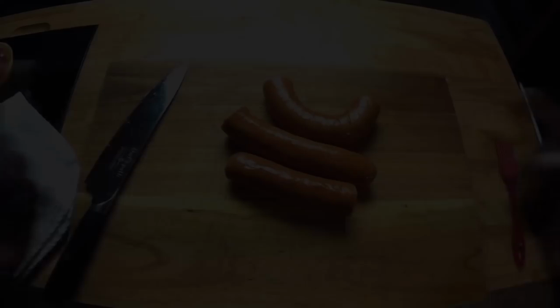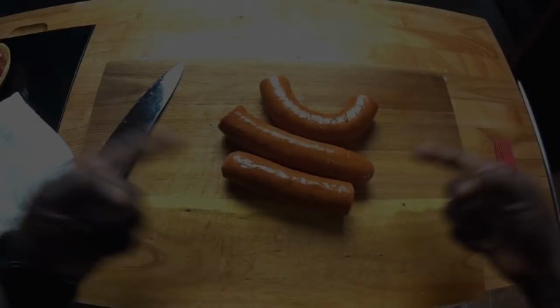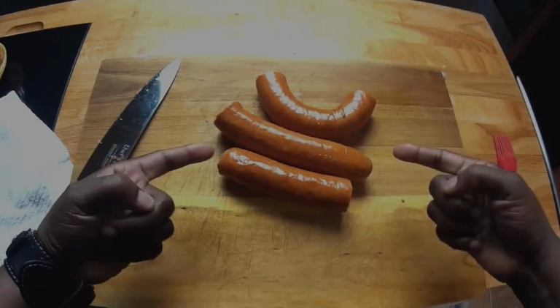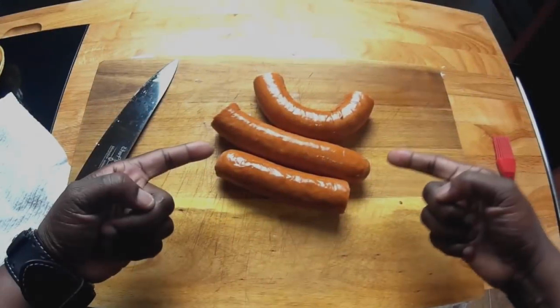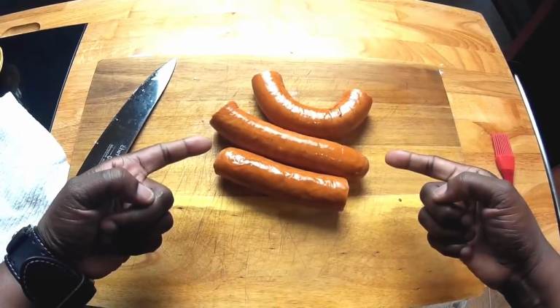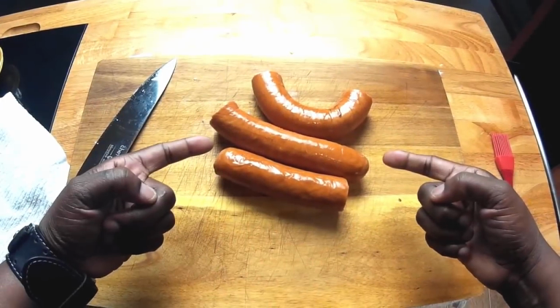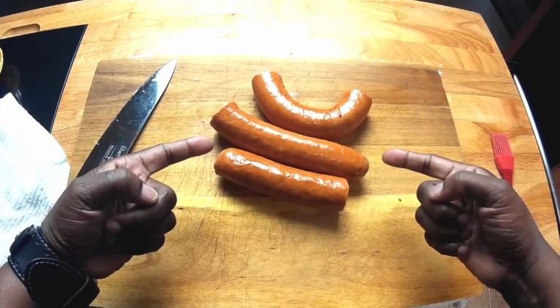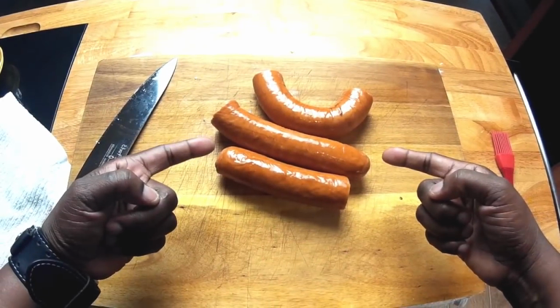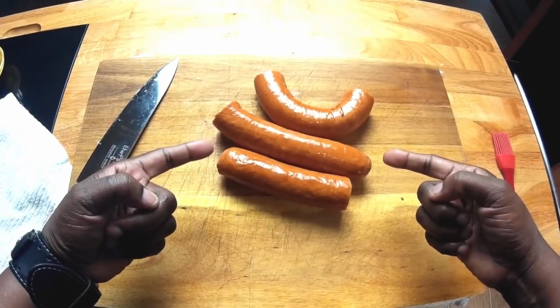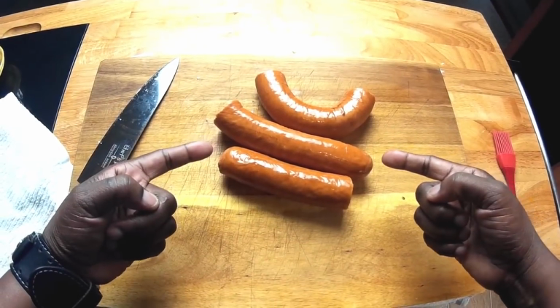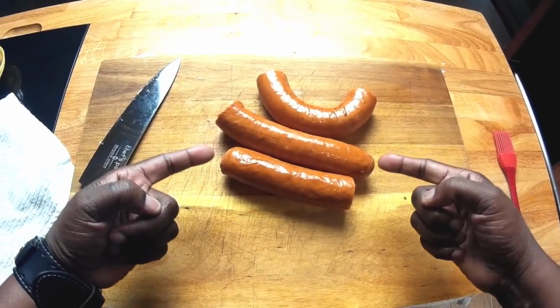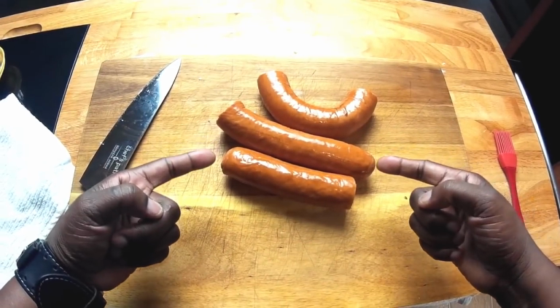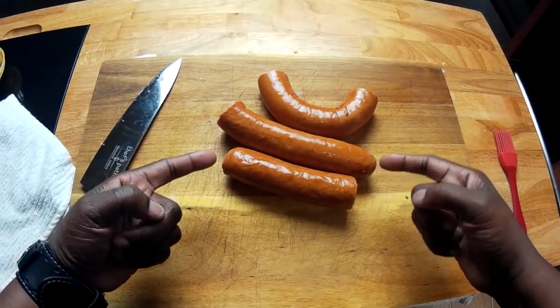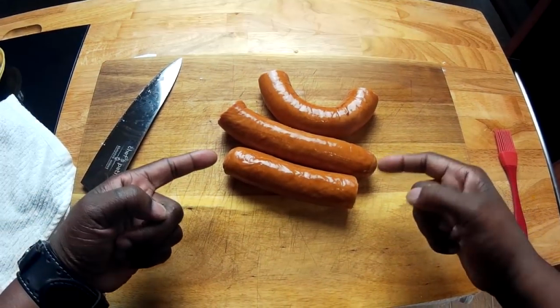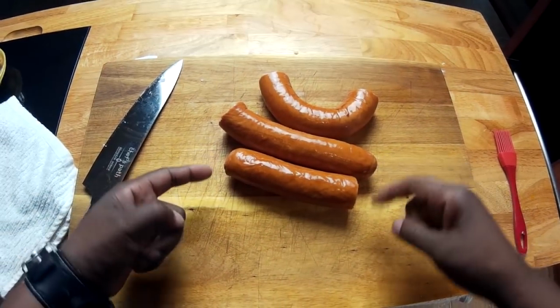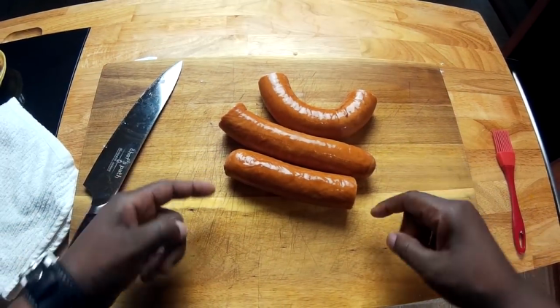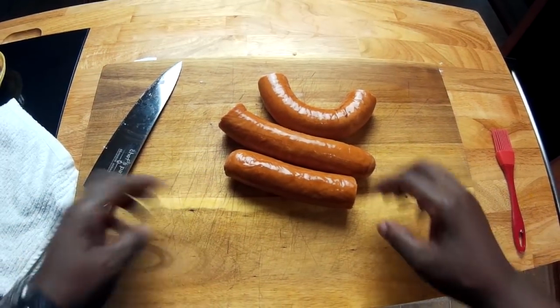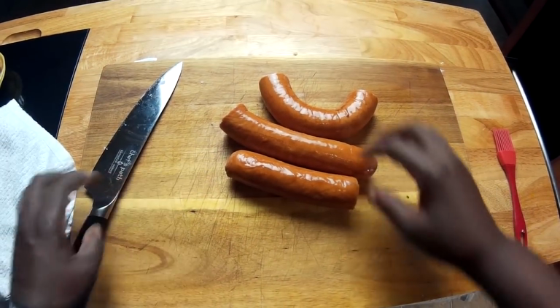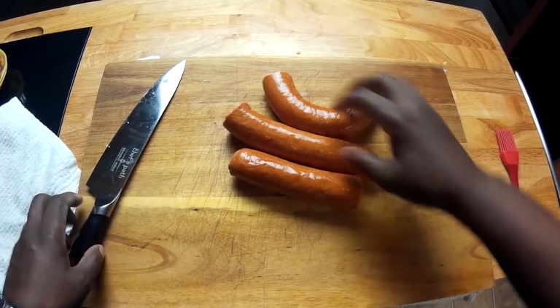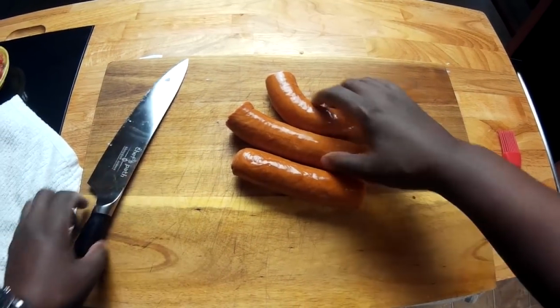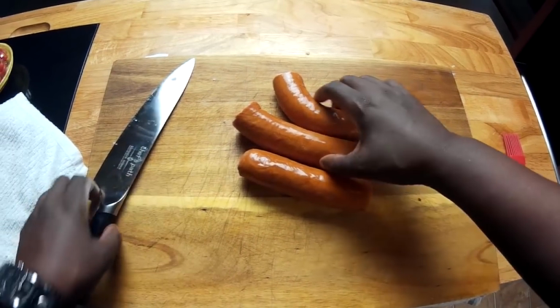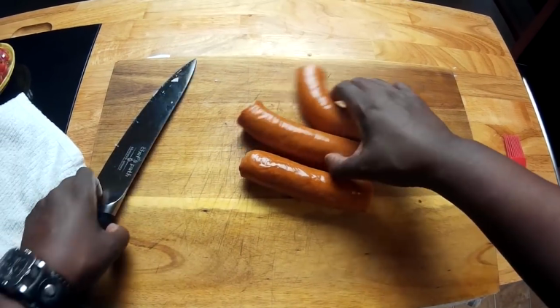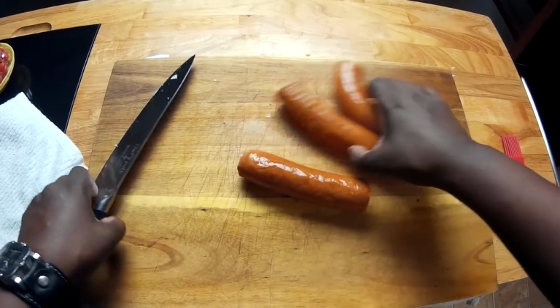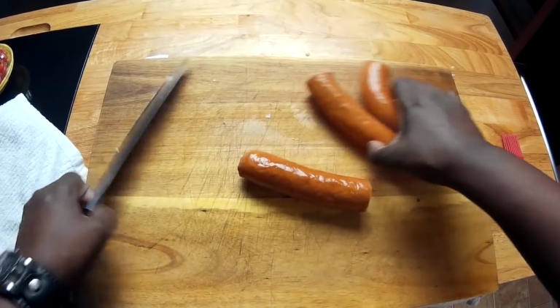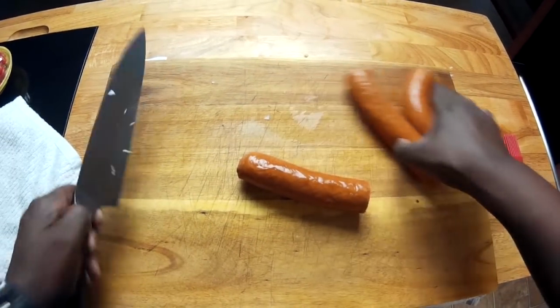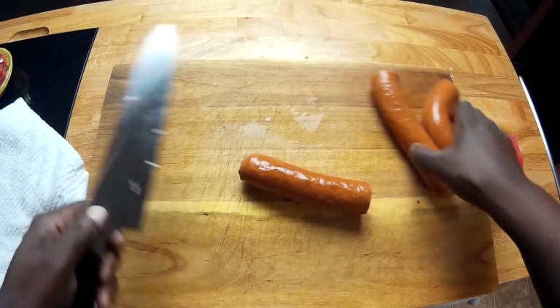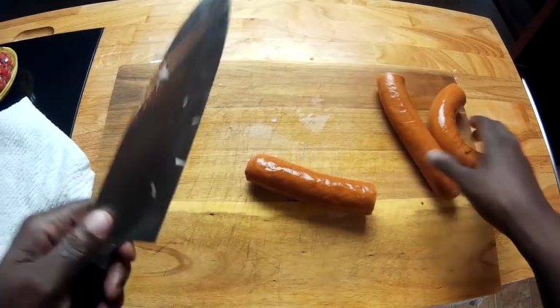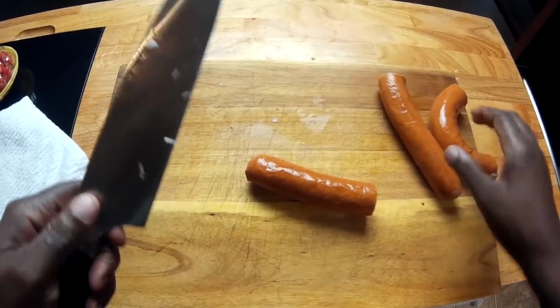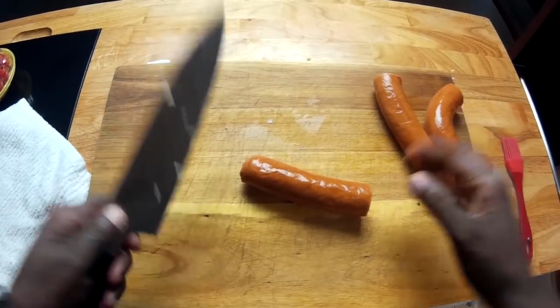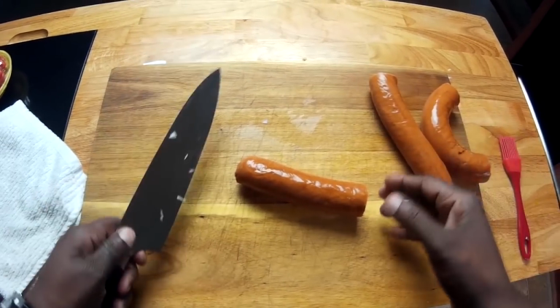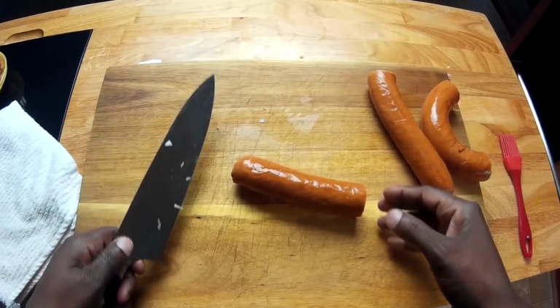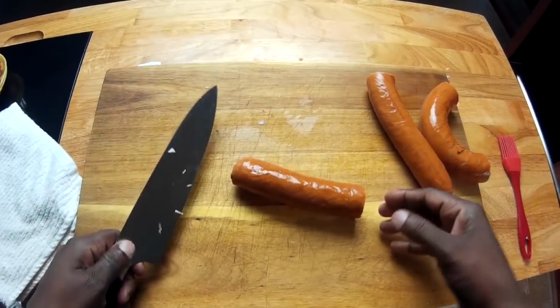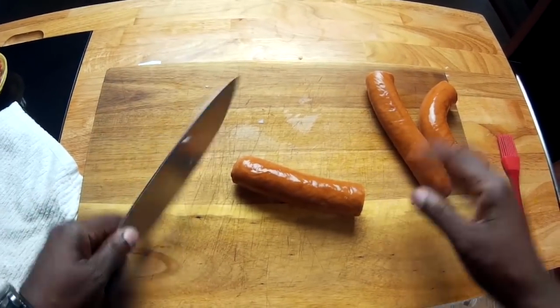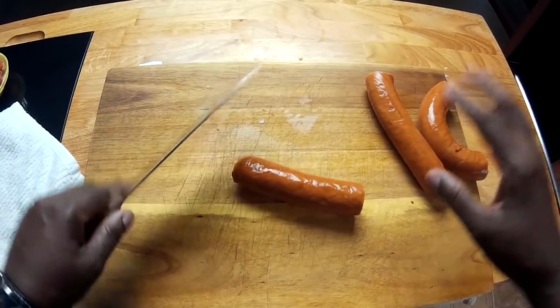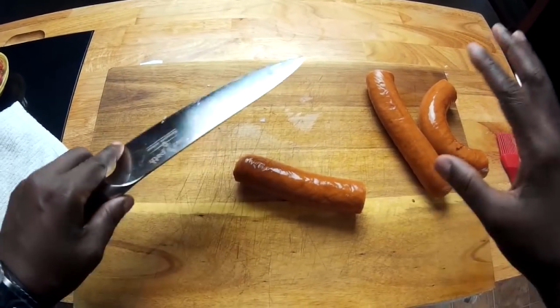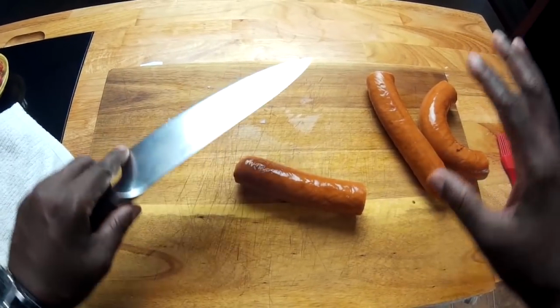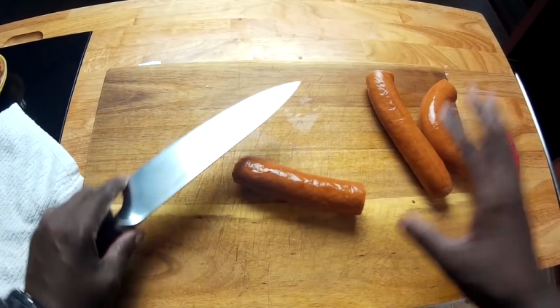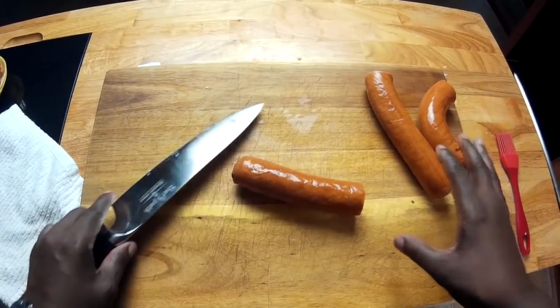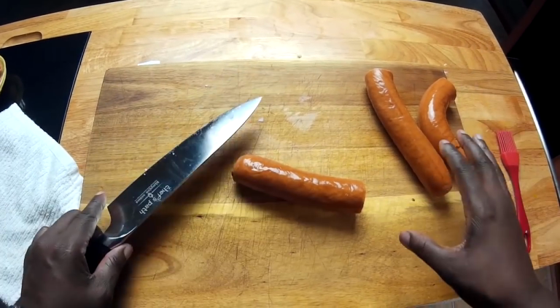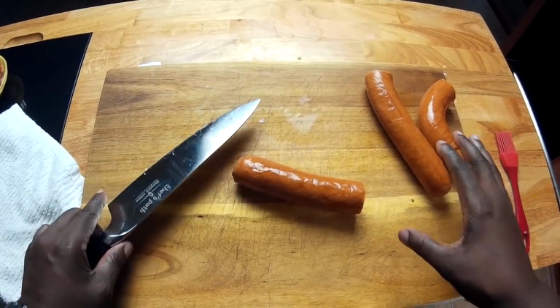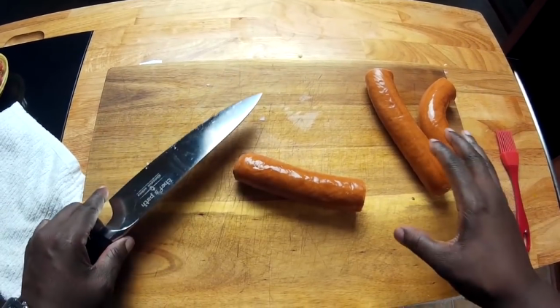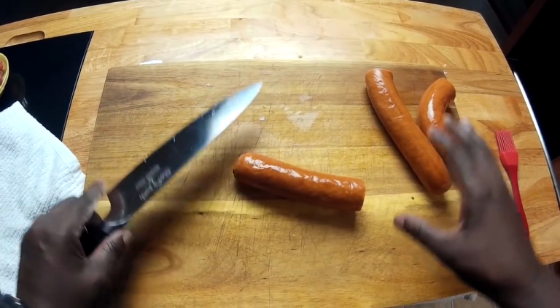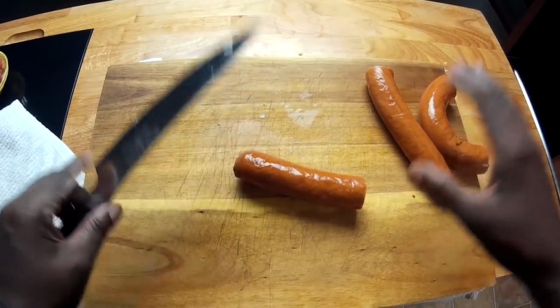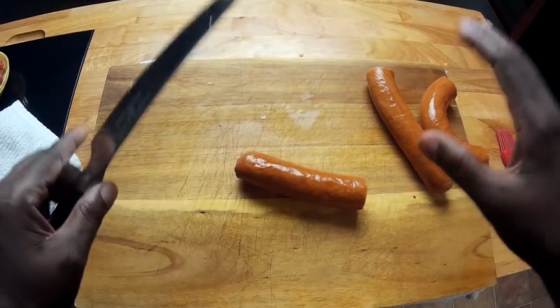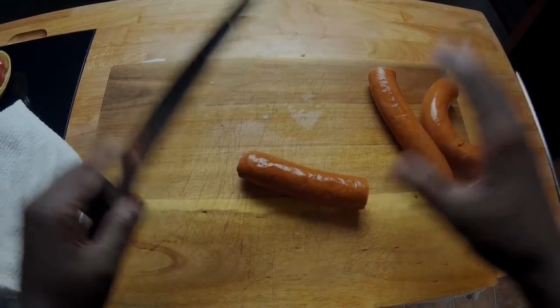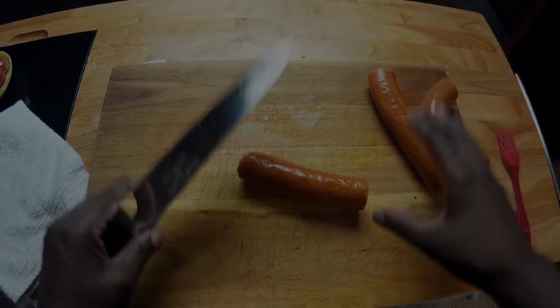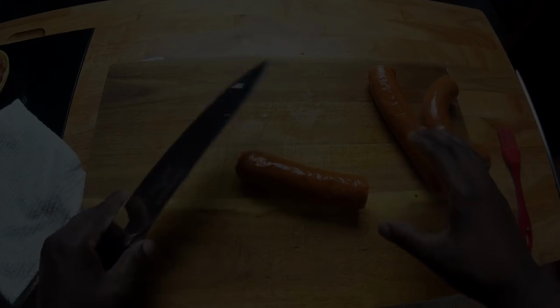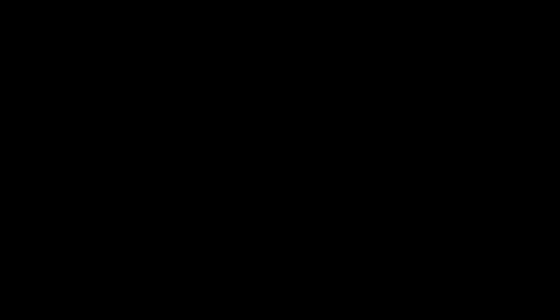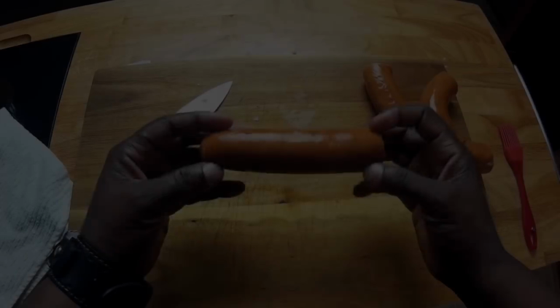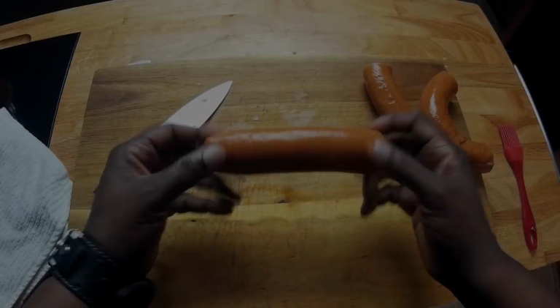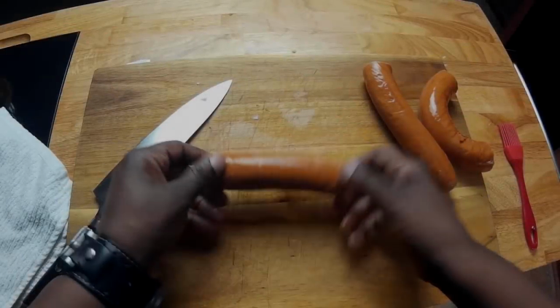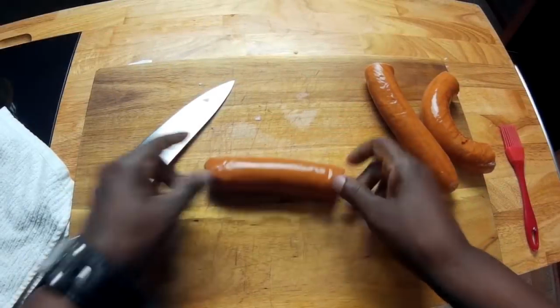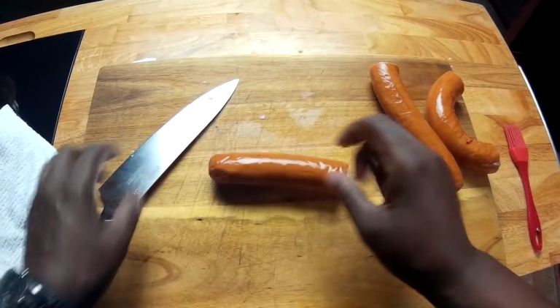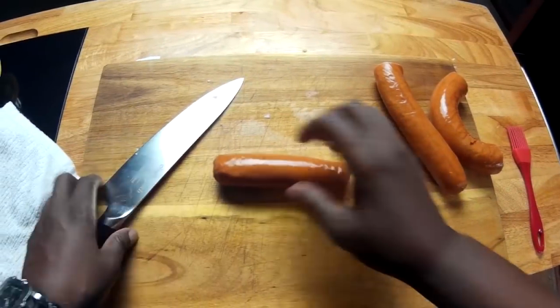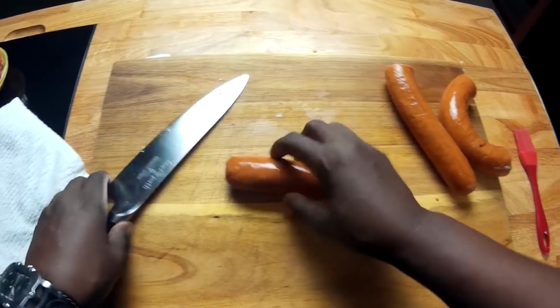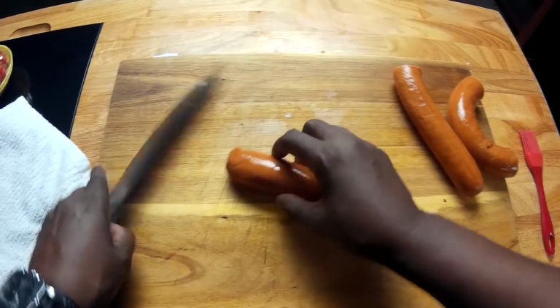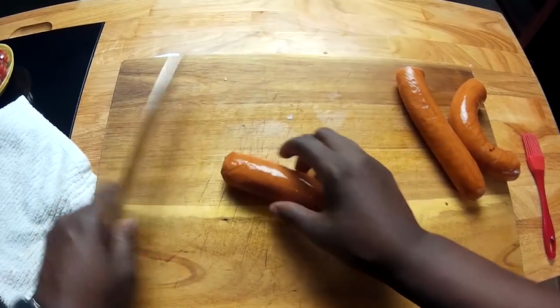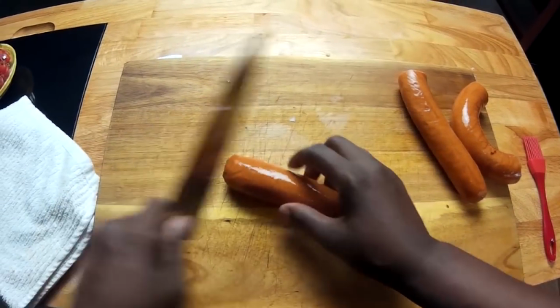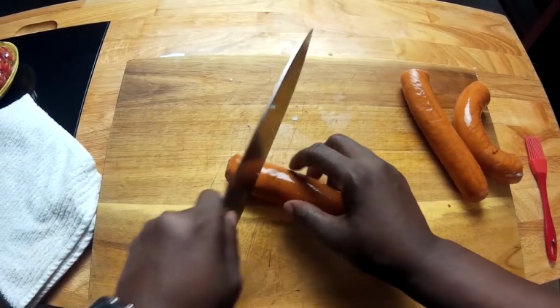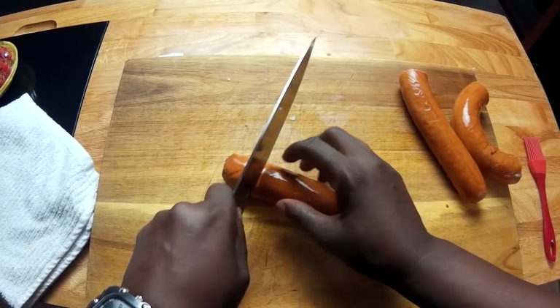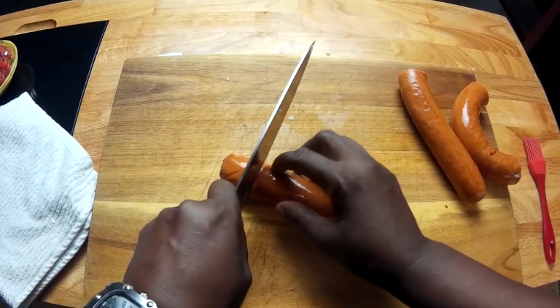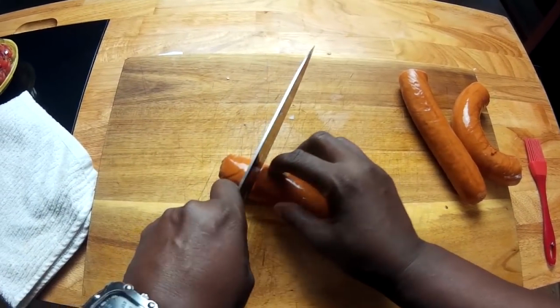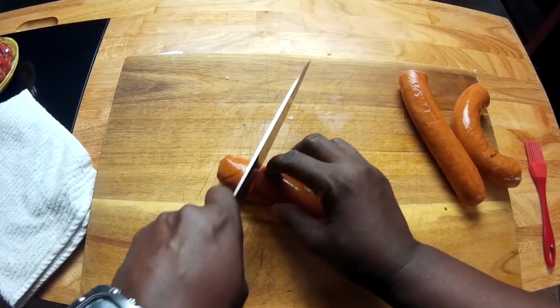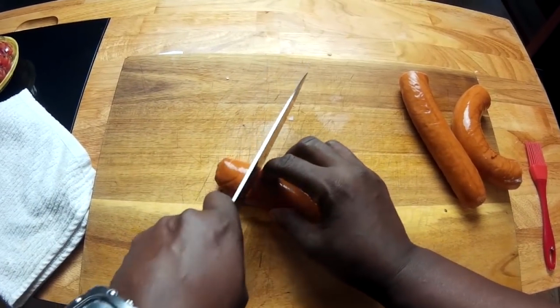I am going to cut this sausage — this is cooked, smoked sausage, kielbasa. Wonderful here.